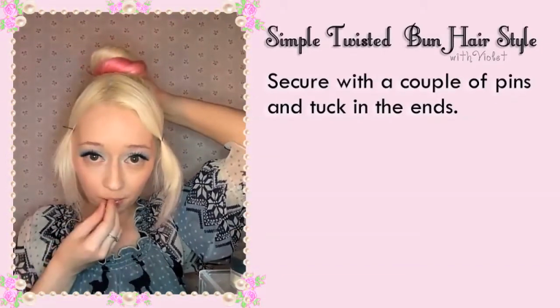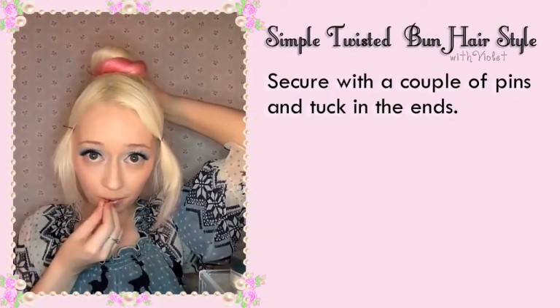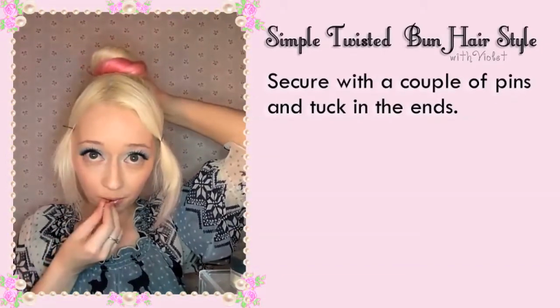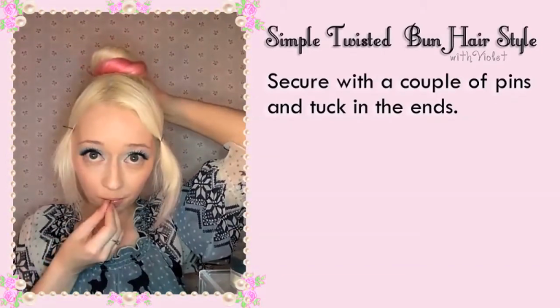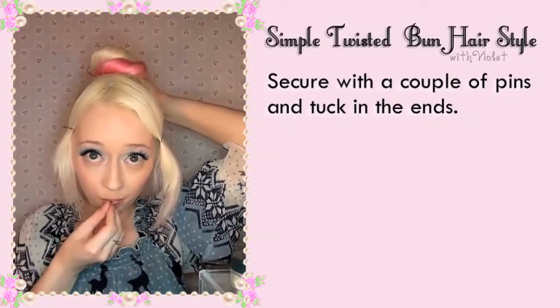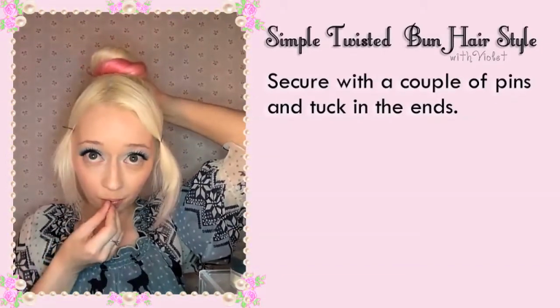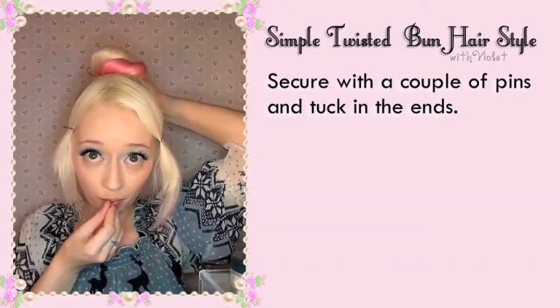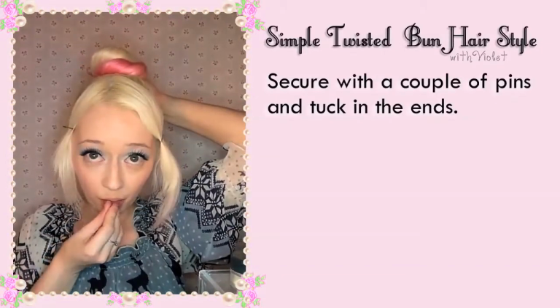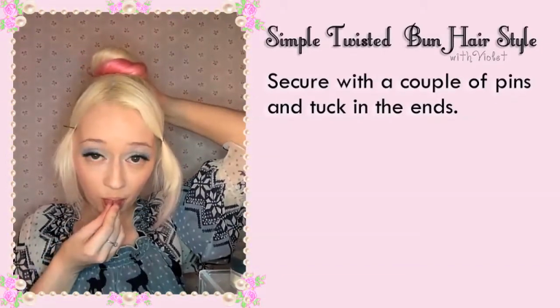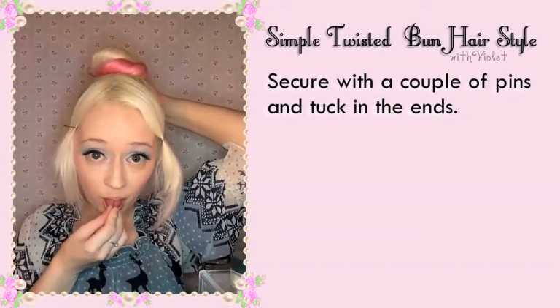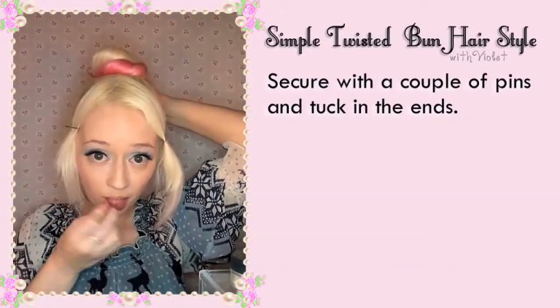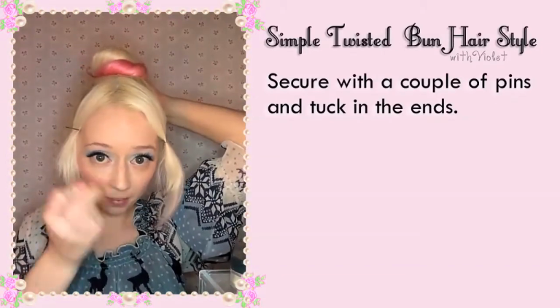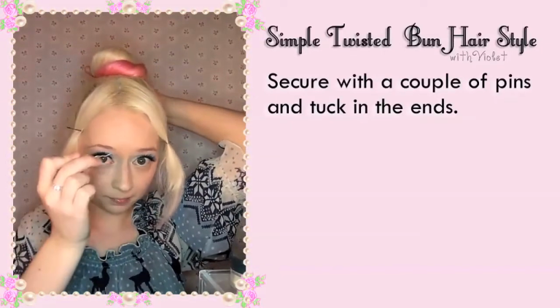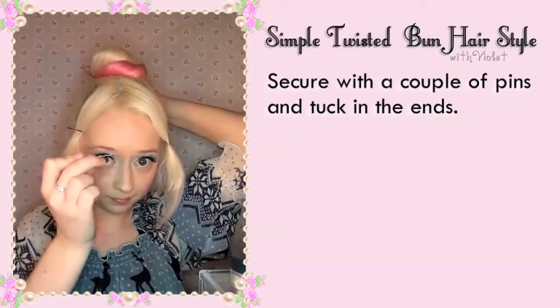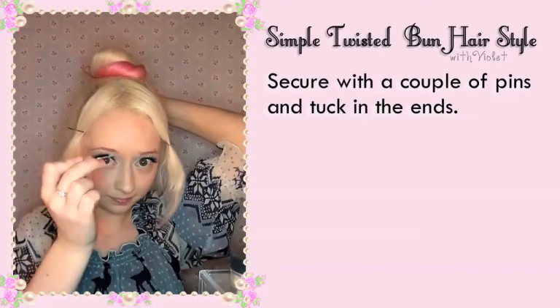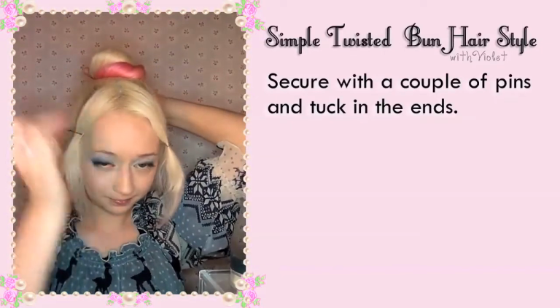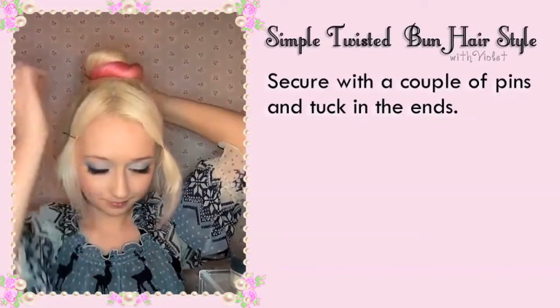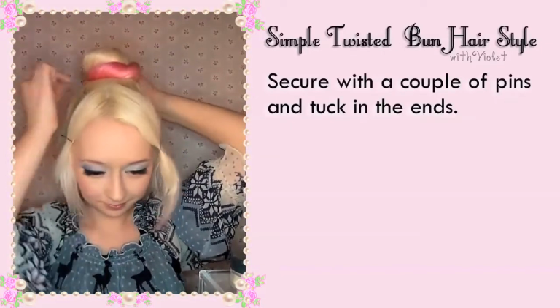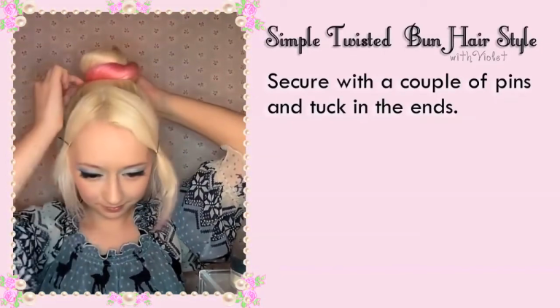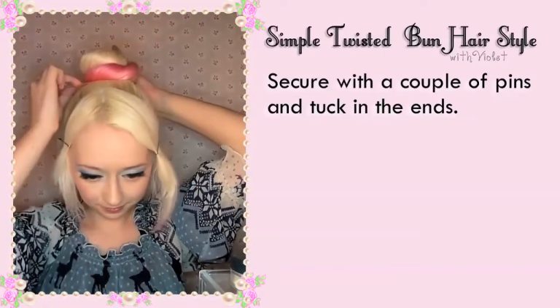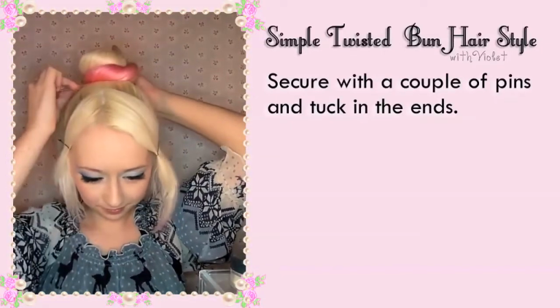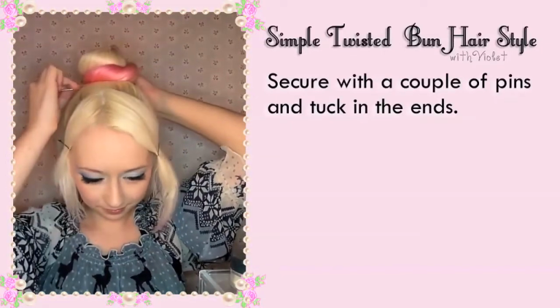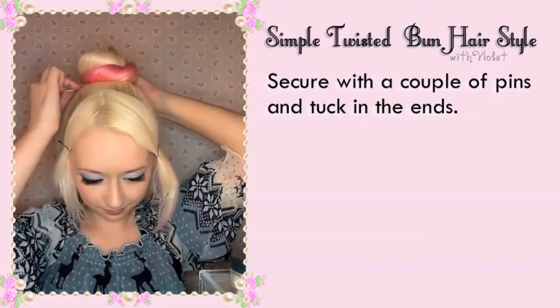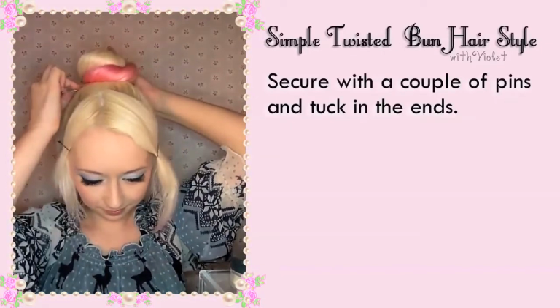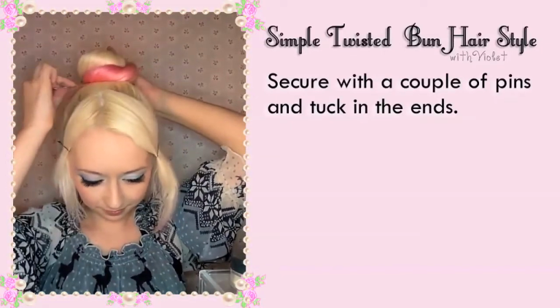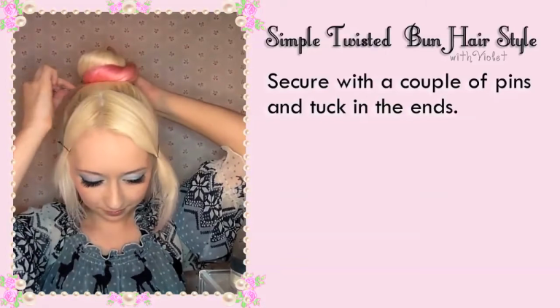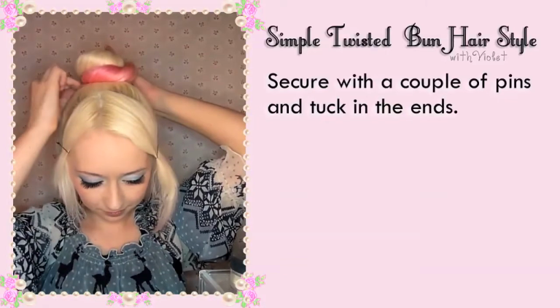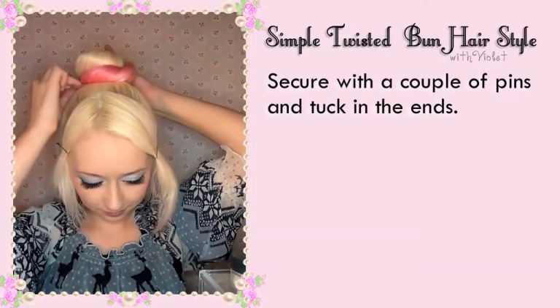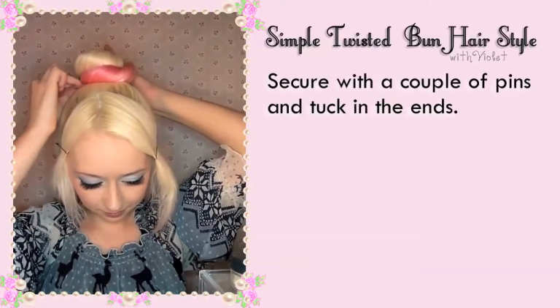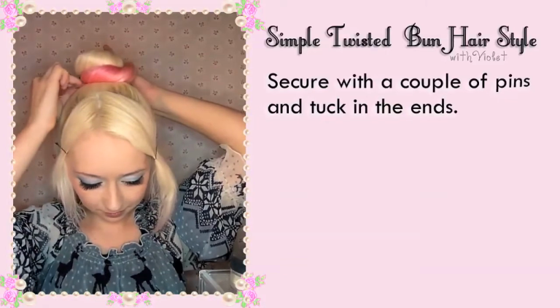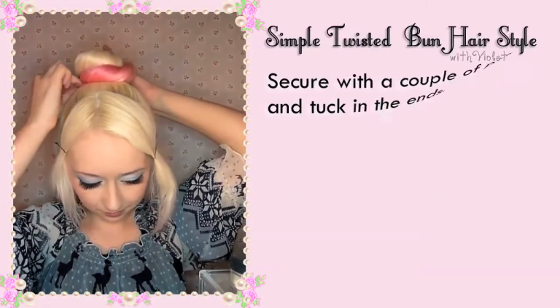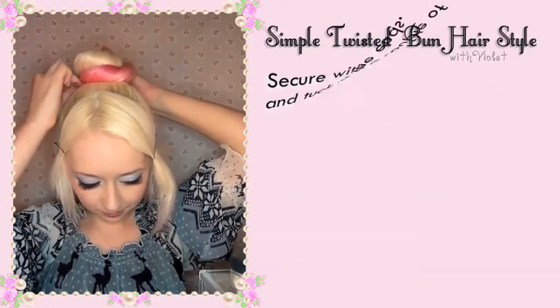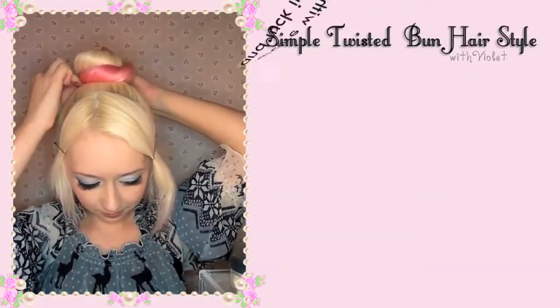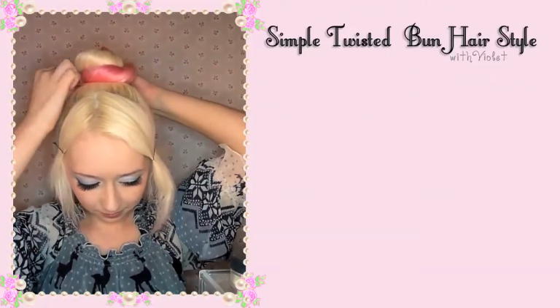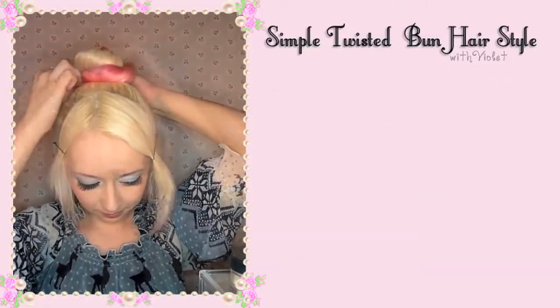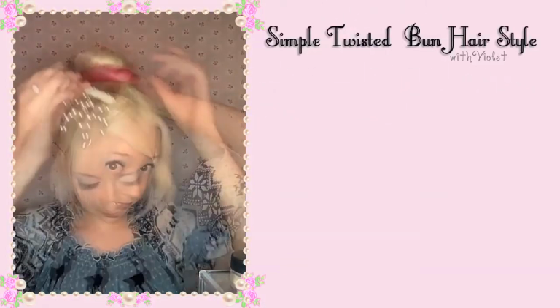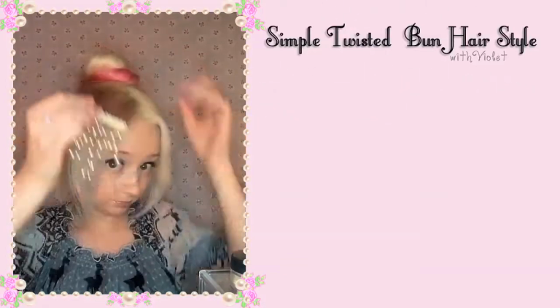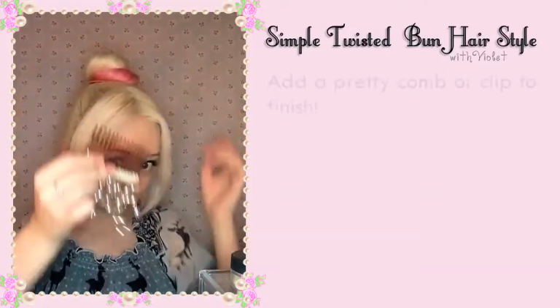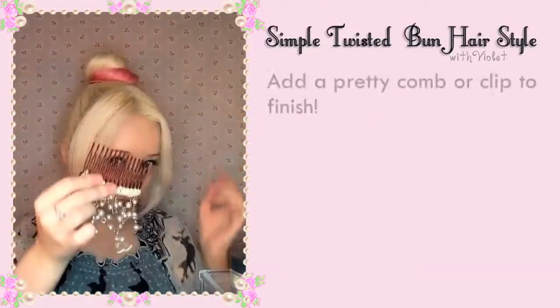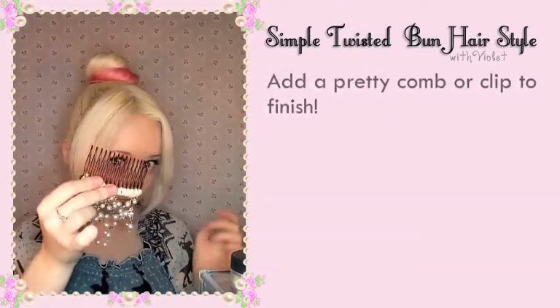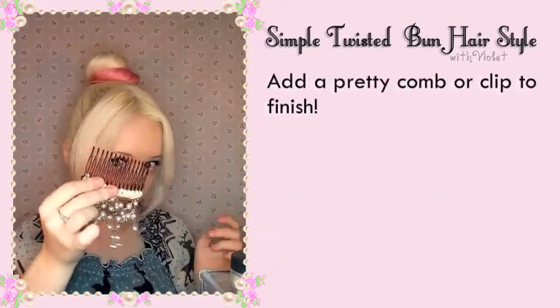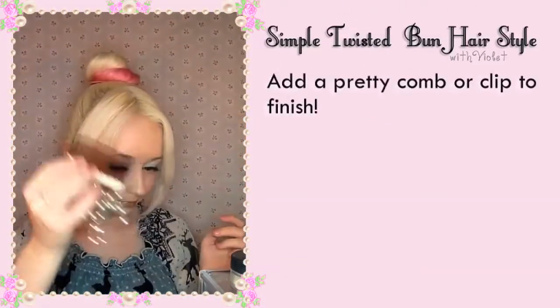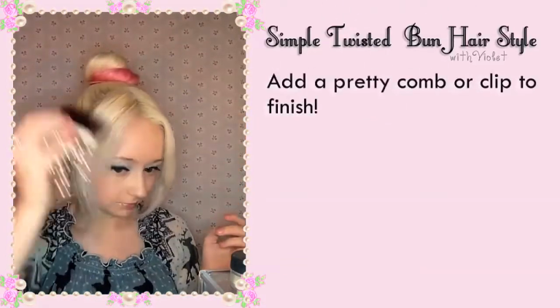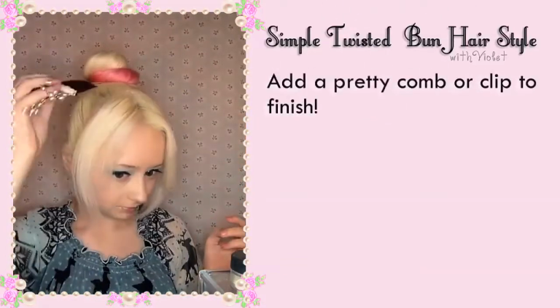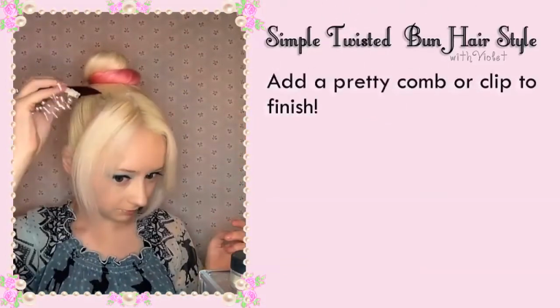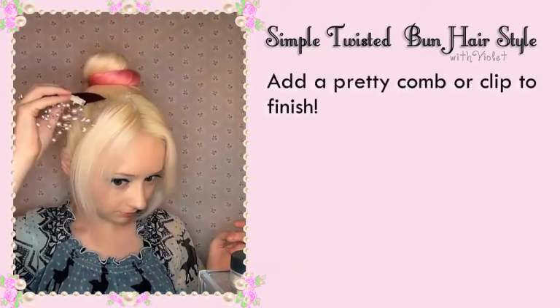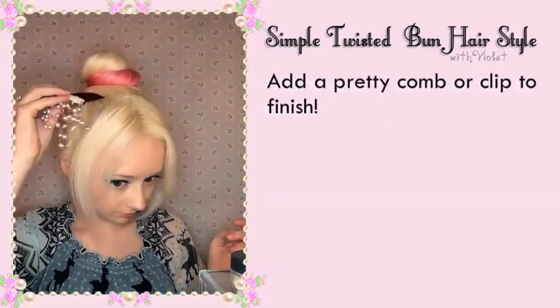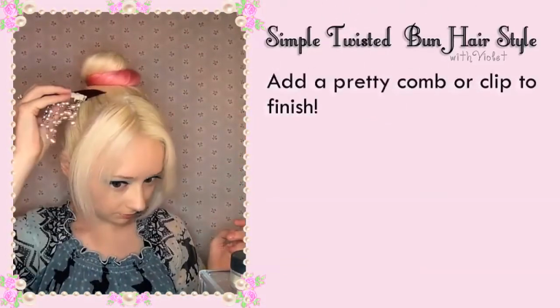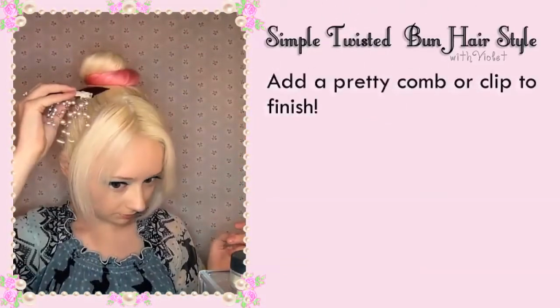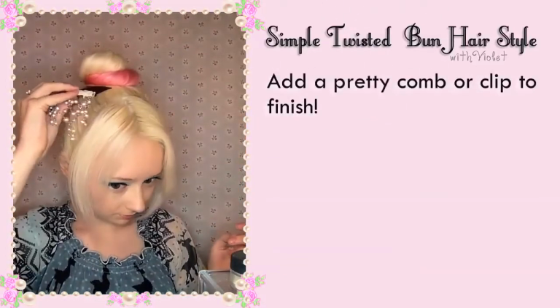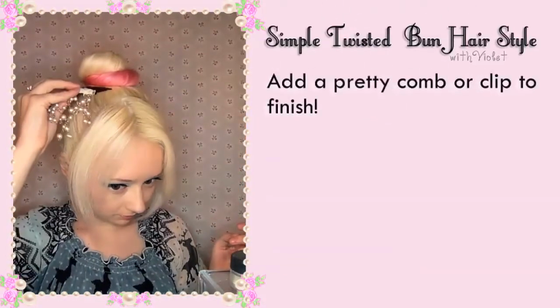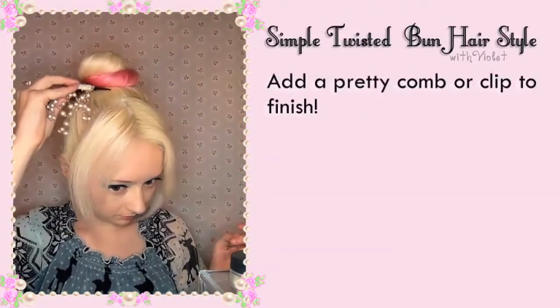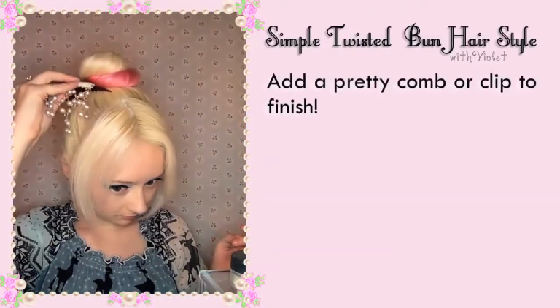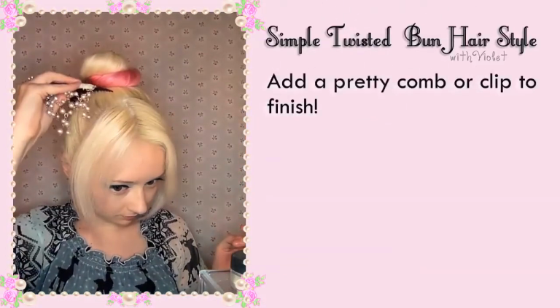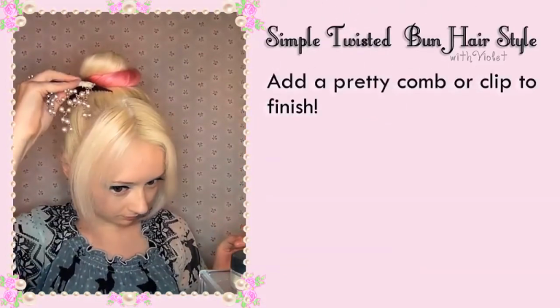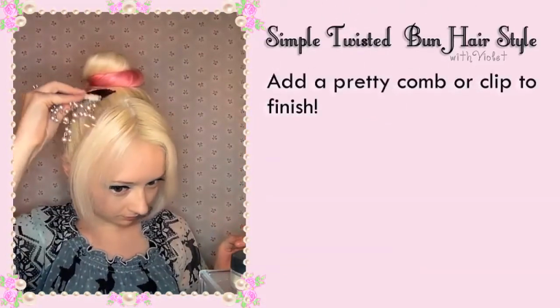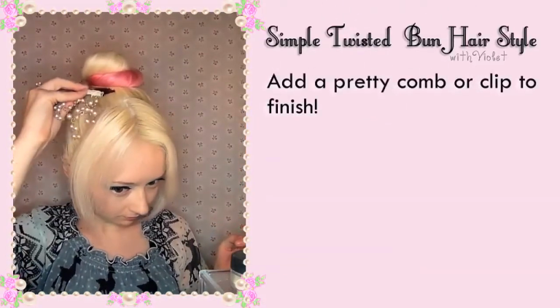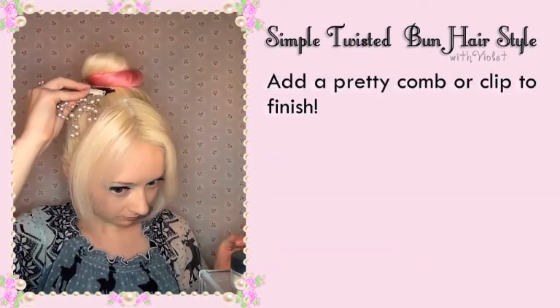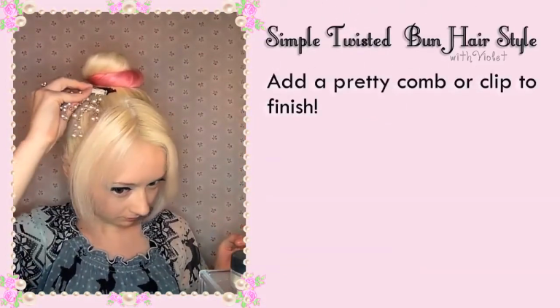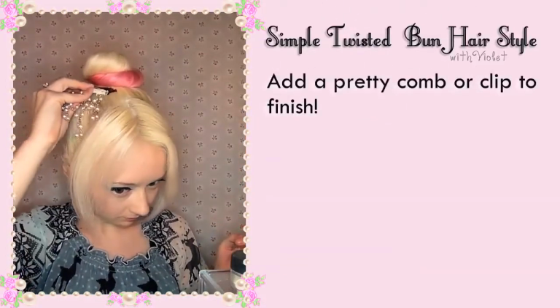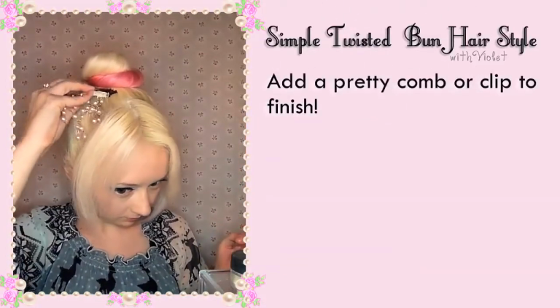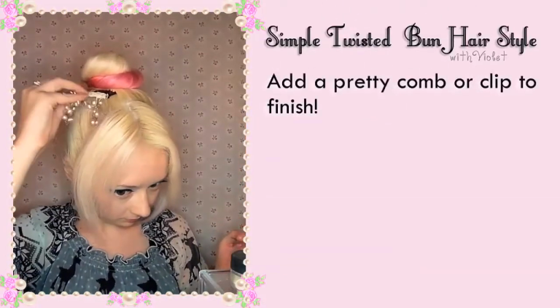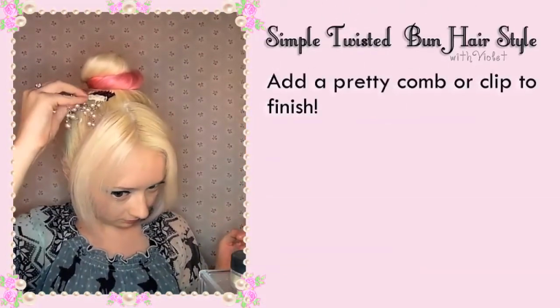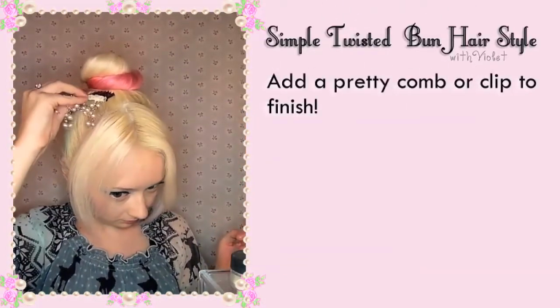Secure the end with a couple of pins and tuck all the ends in. You can add a pretty comb or a clip to finish.